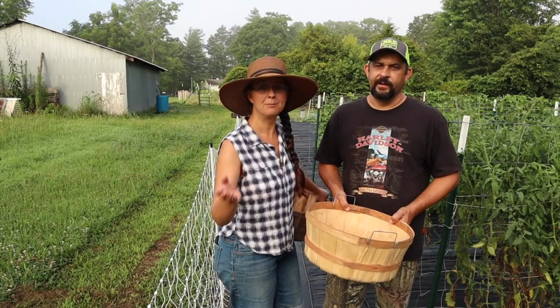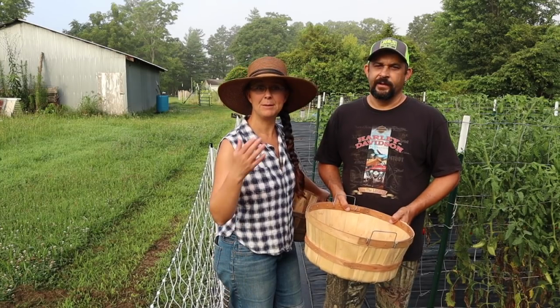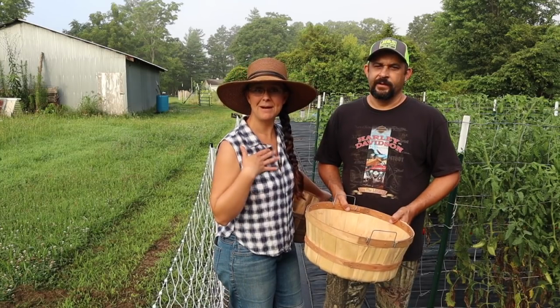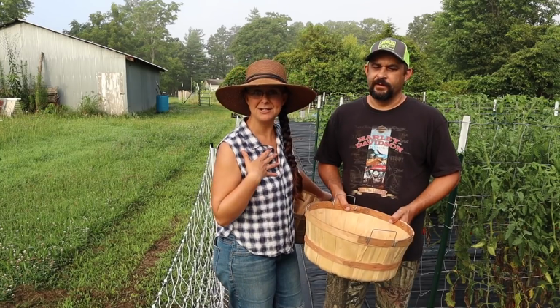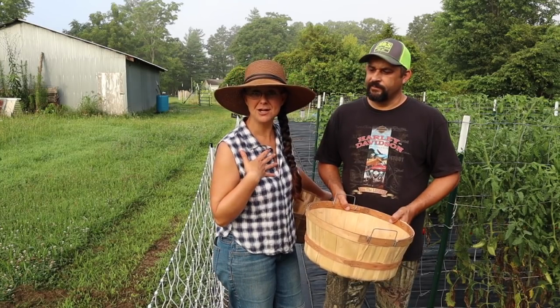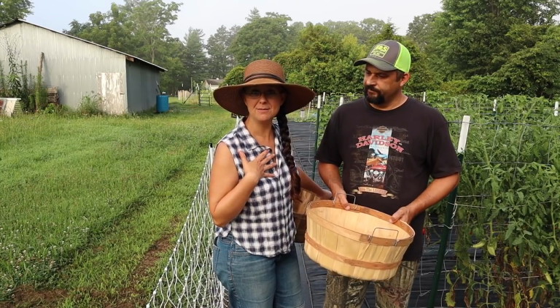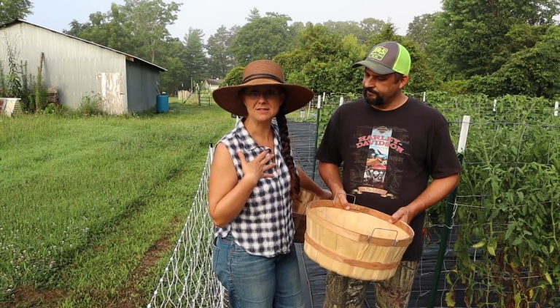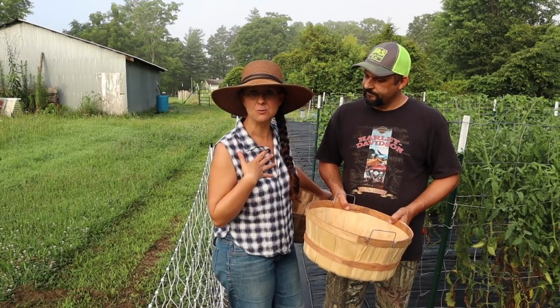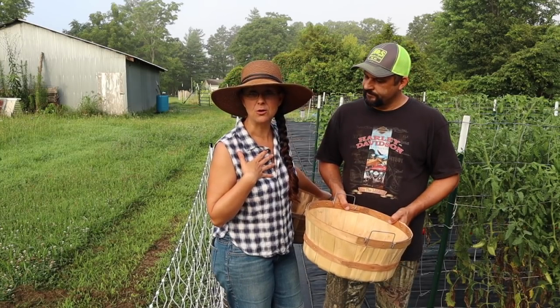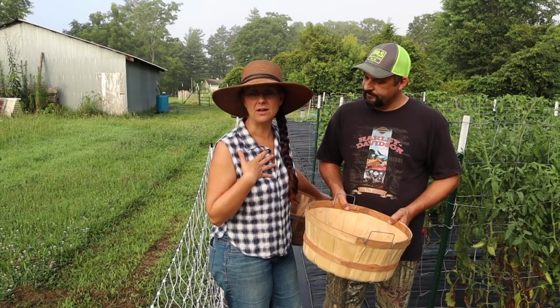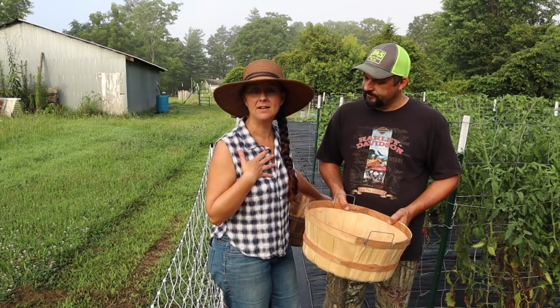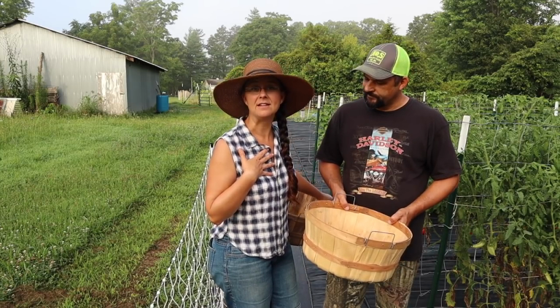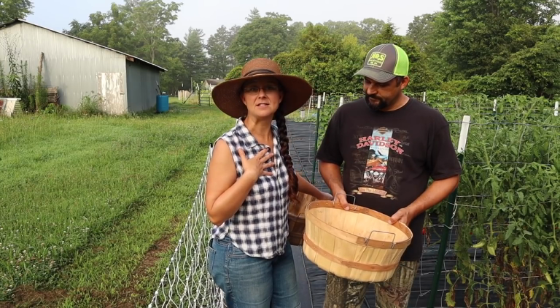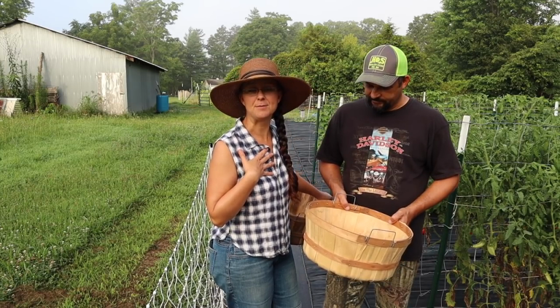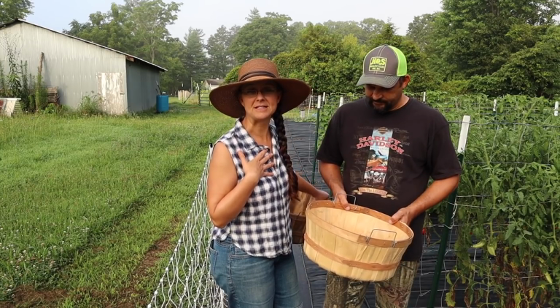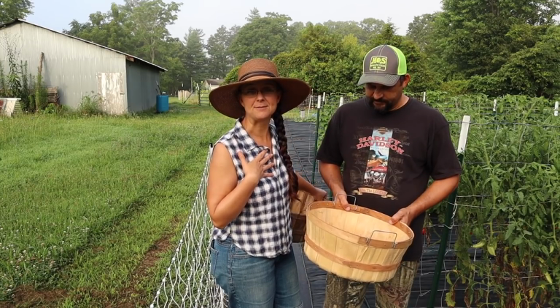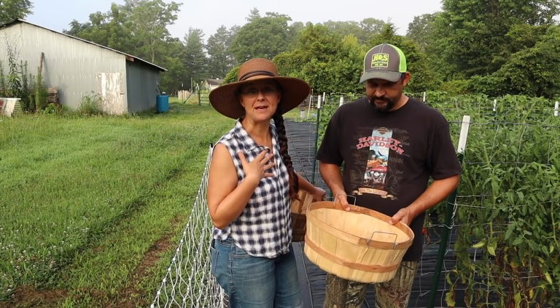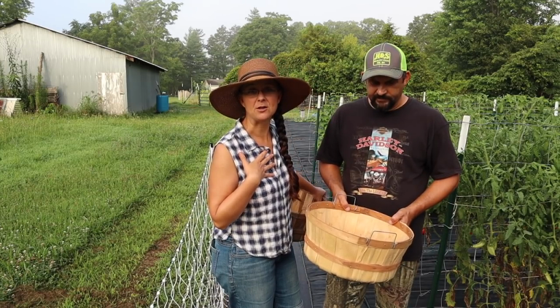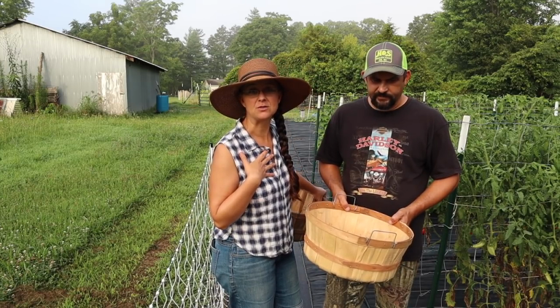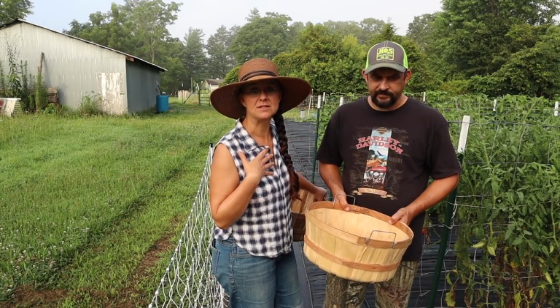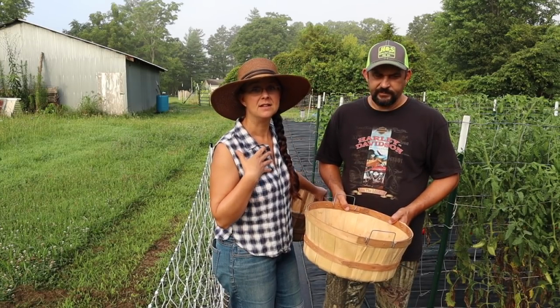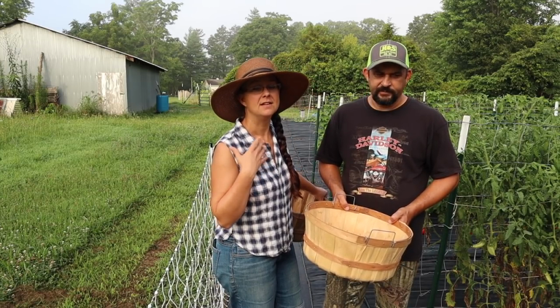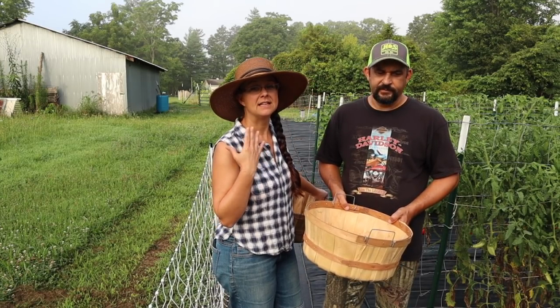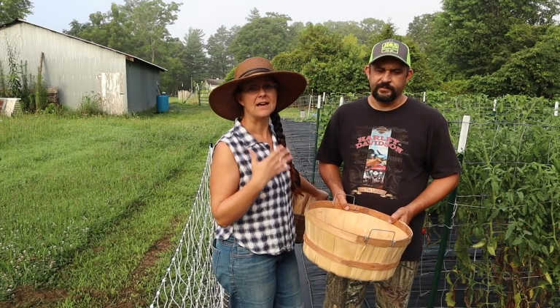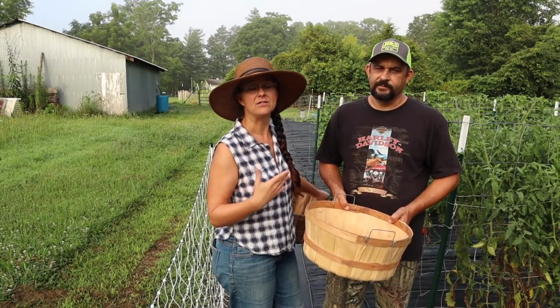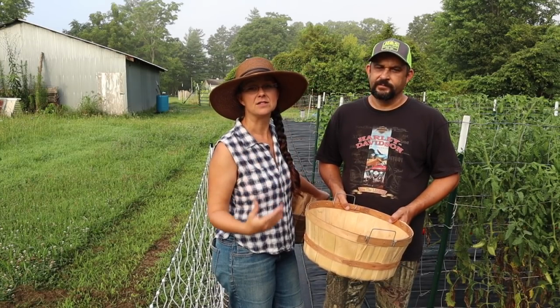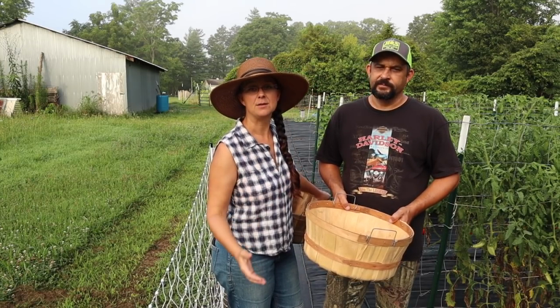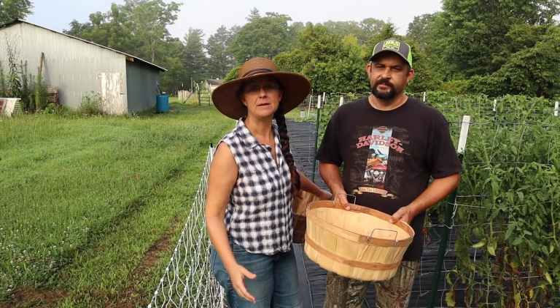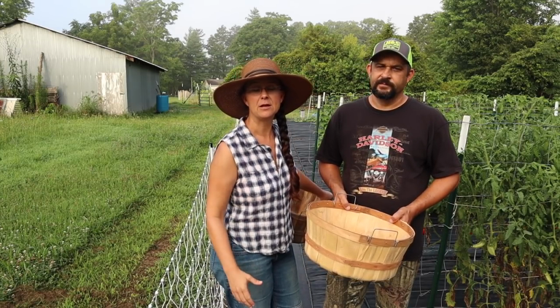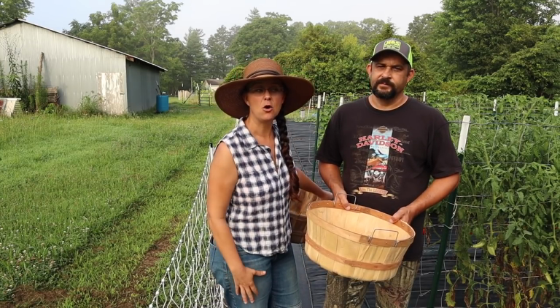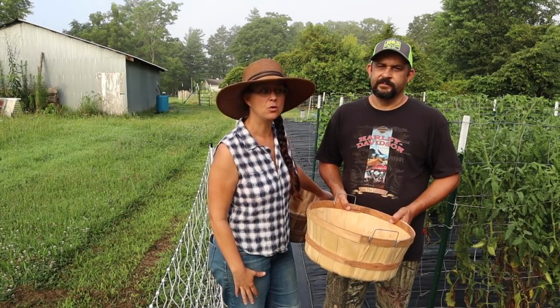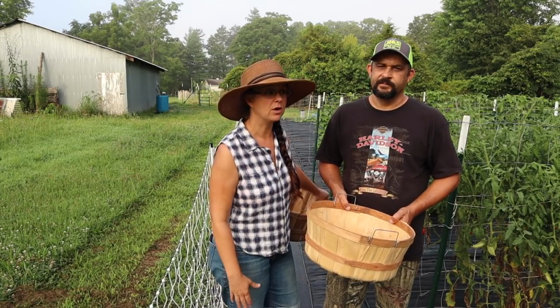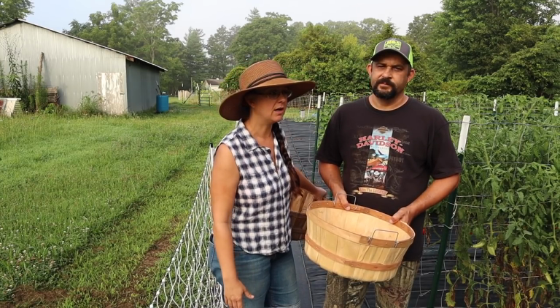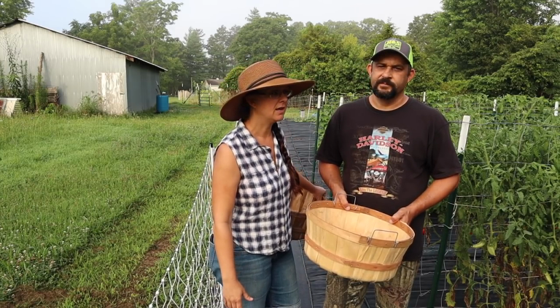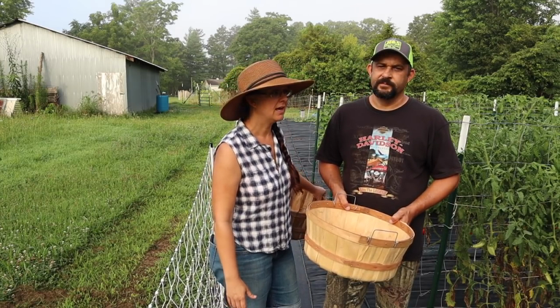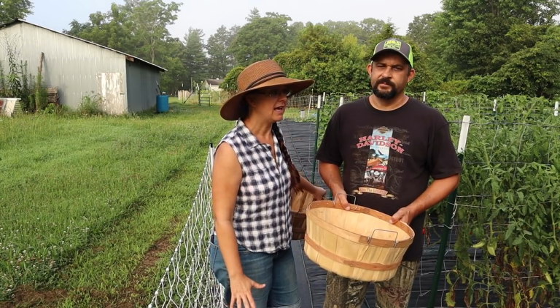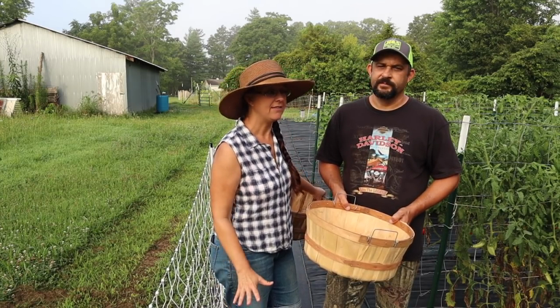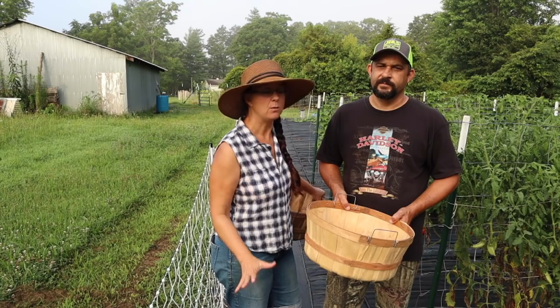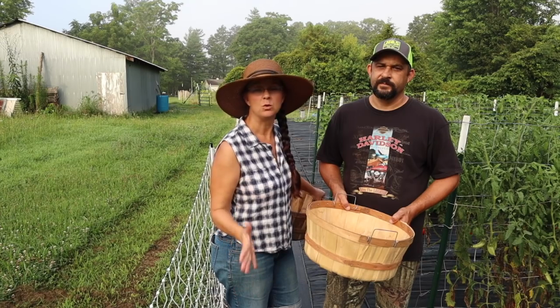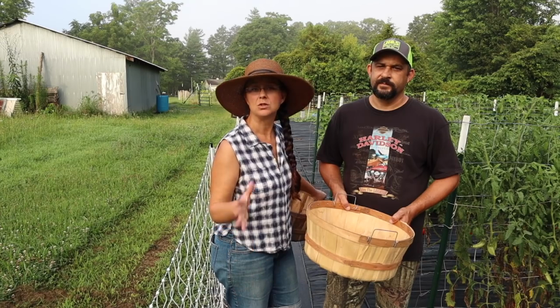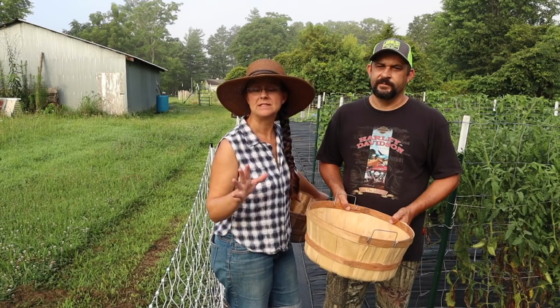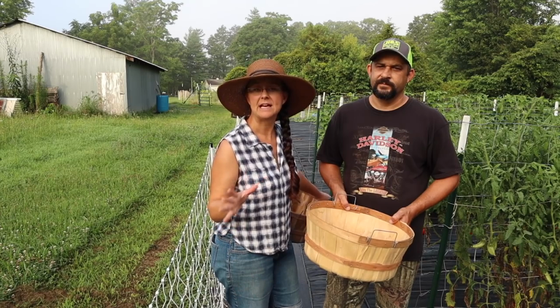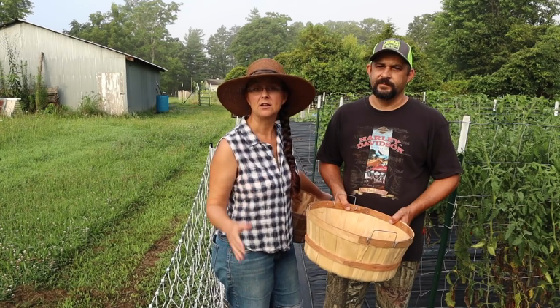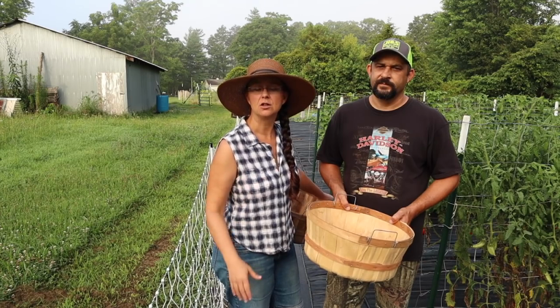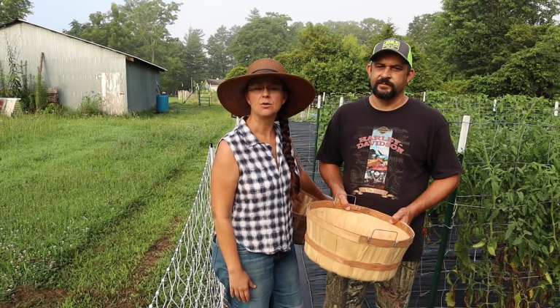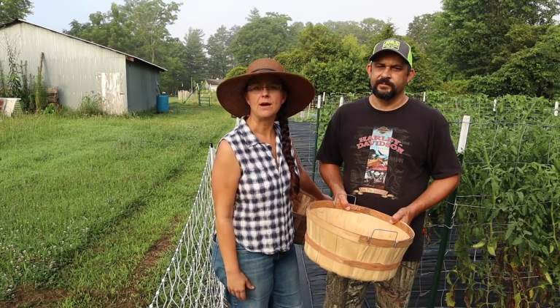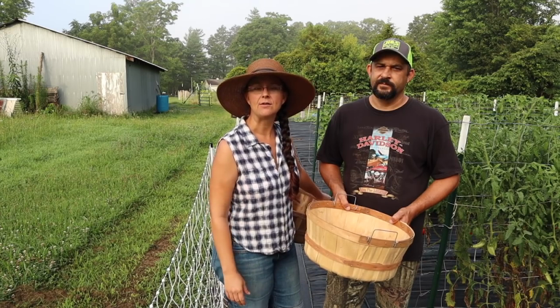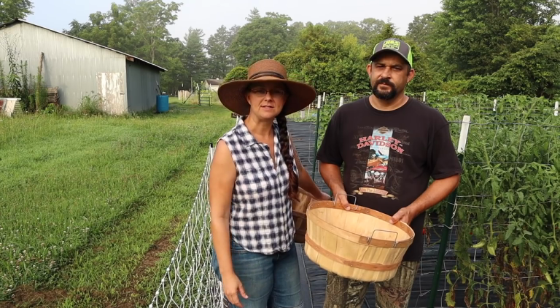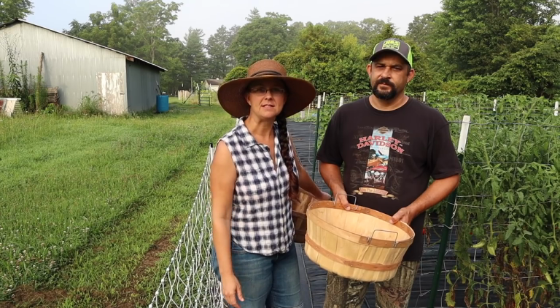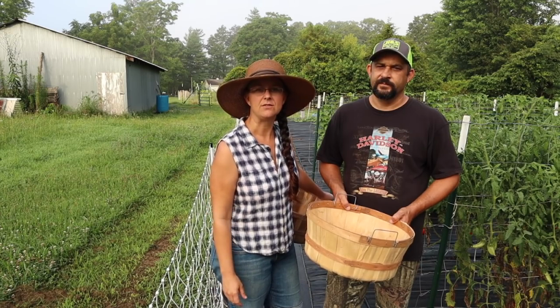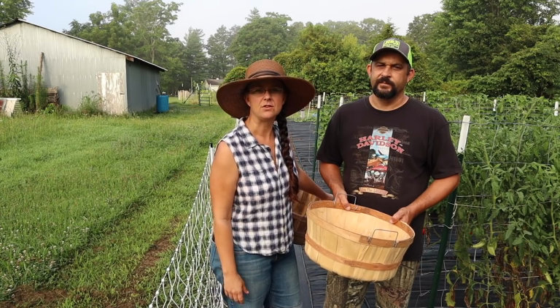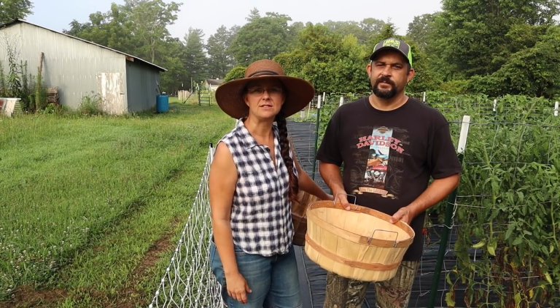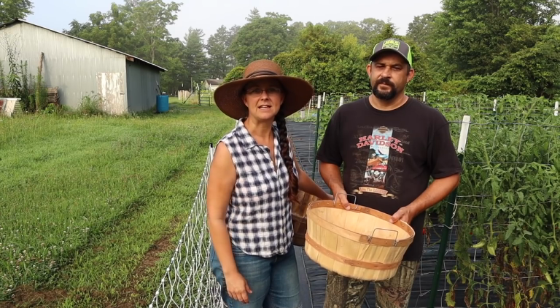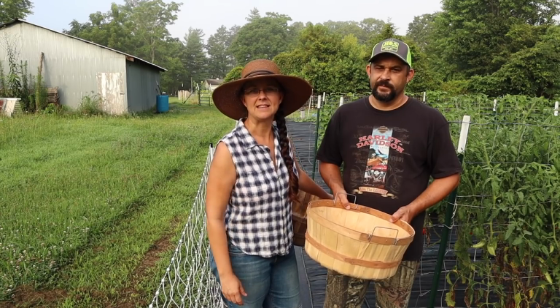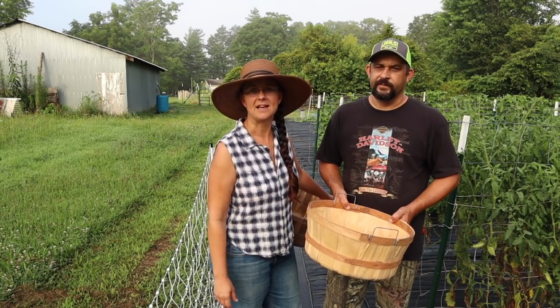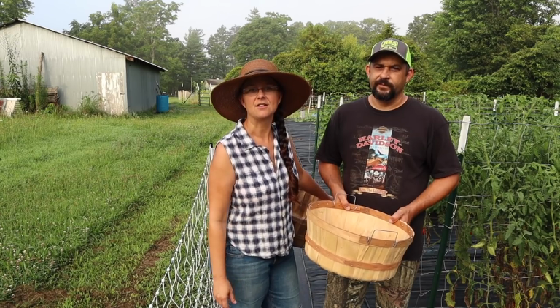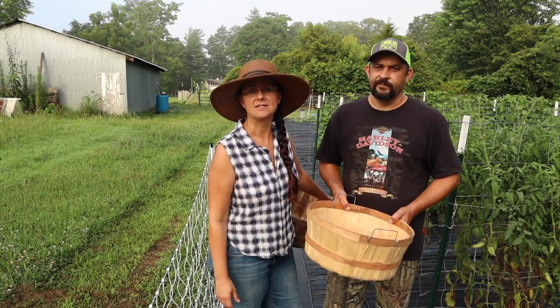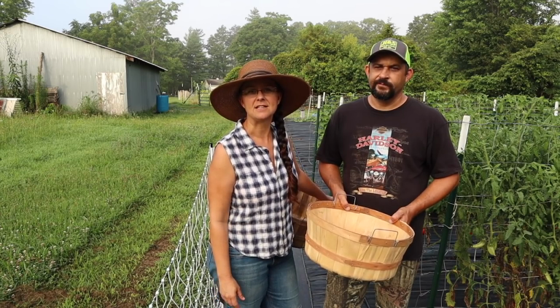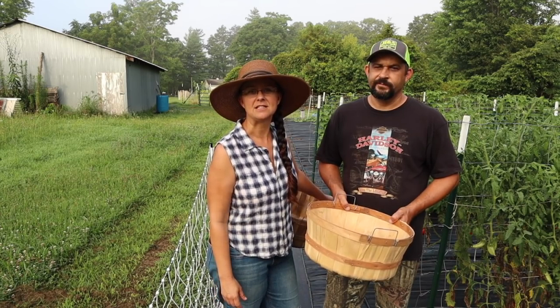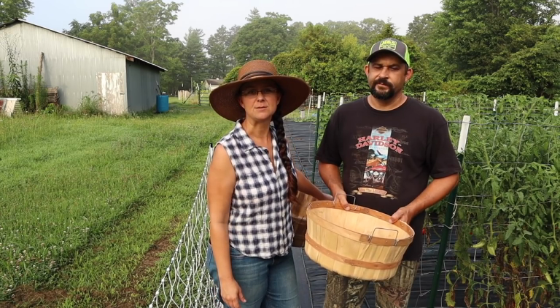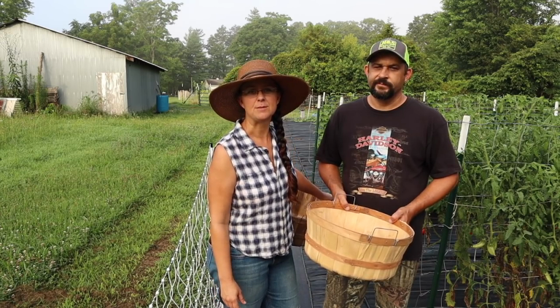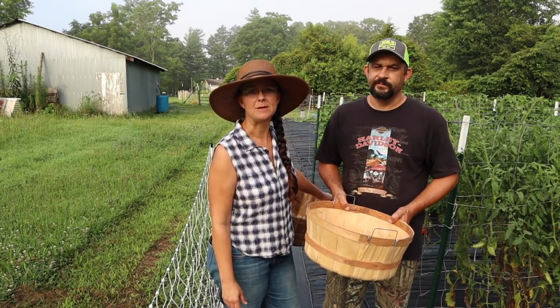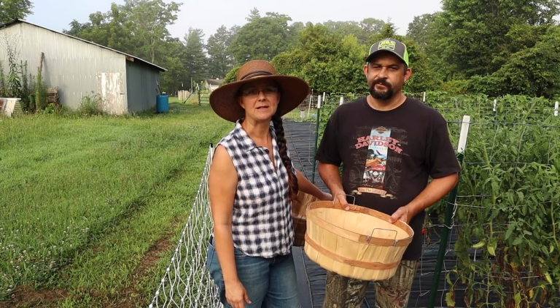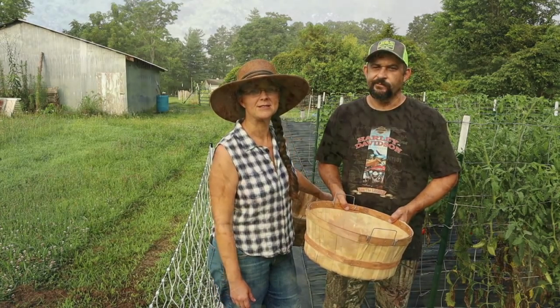My job this morning is to pick tomatoes. Kevin's going to pick okra. And then we'll take a look around and see if there's anything else that needs to be picked.